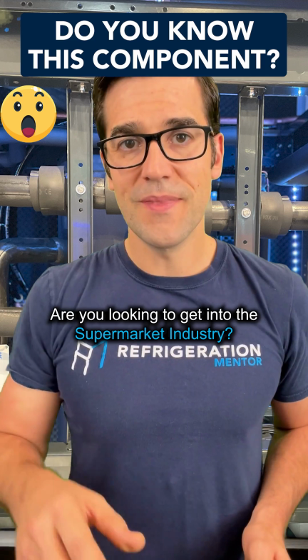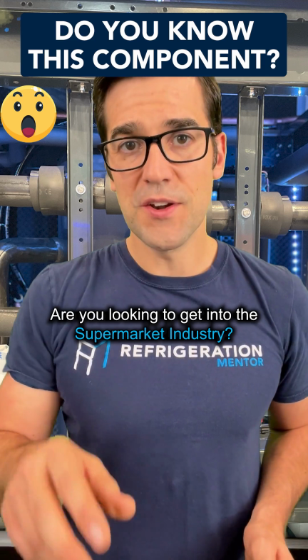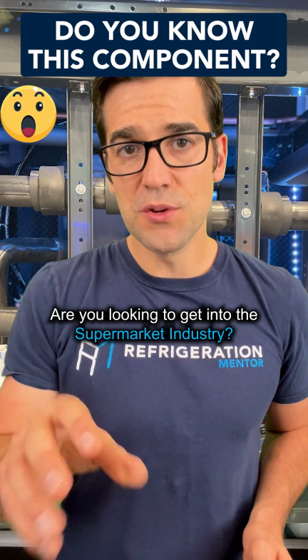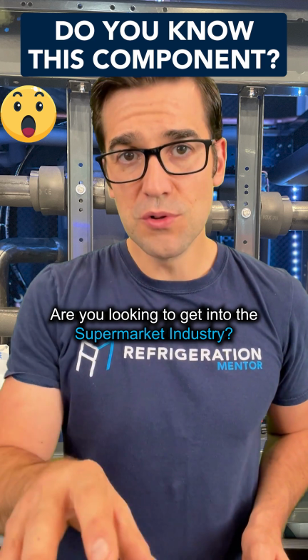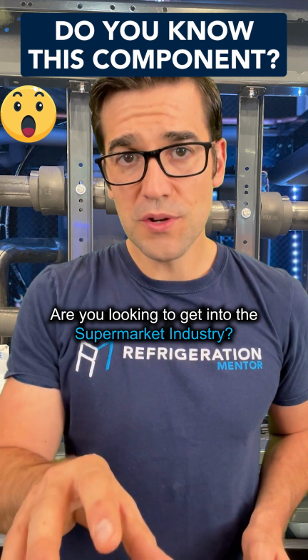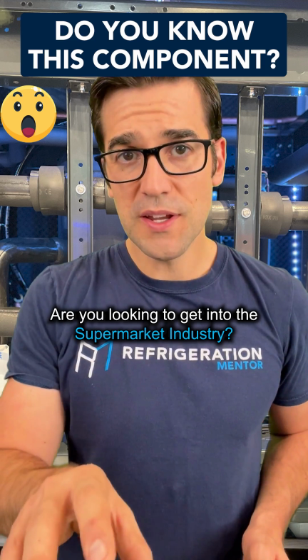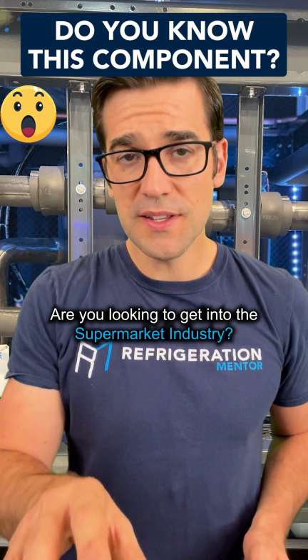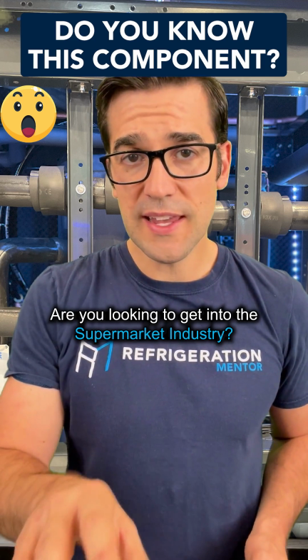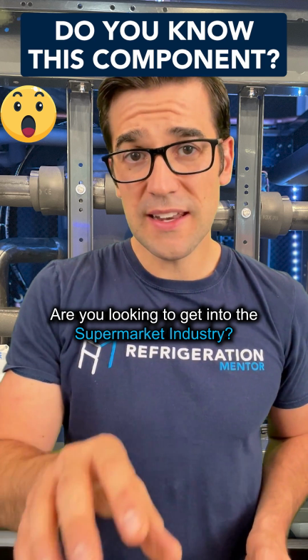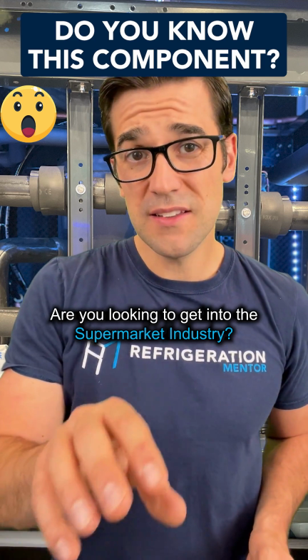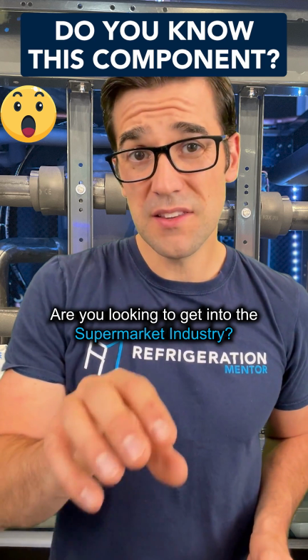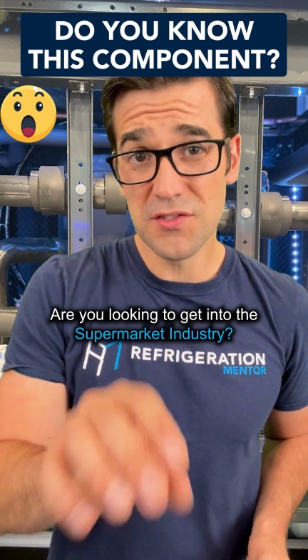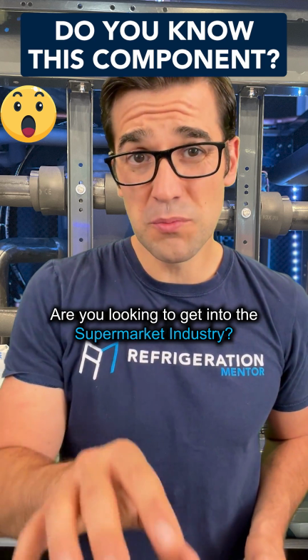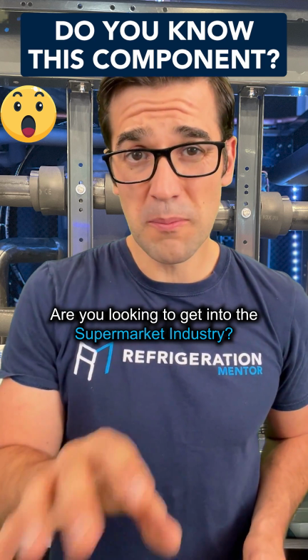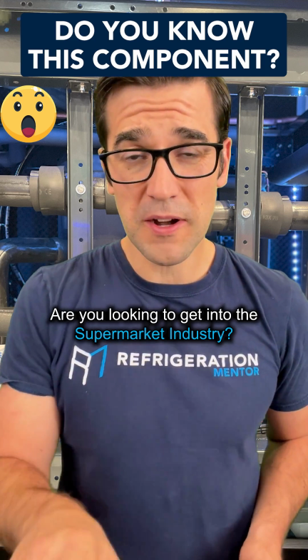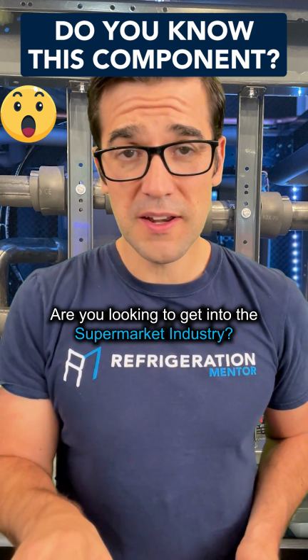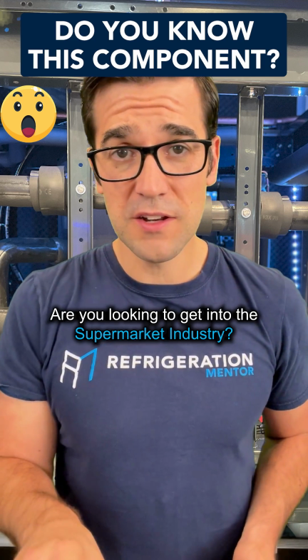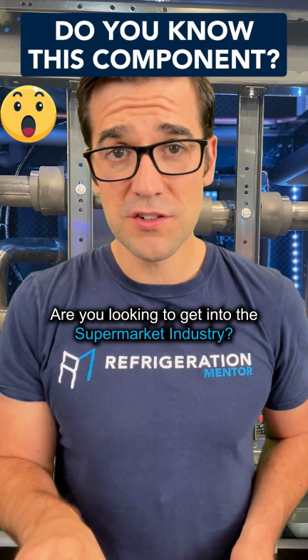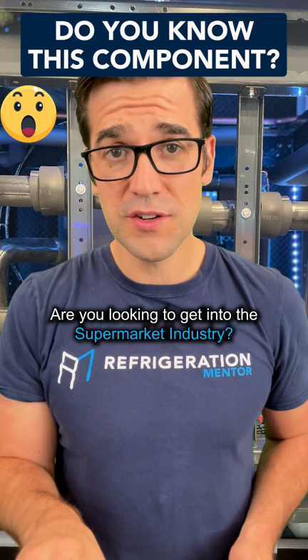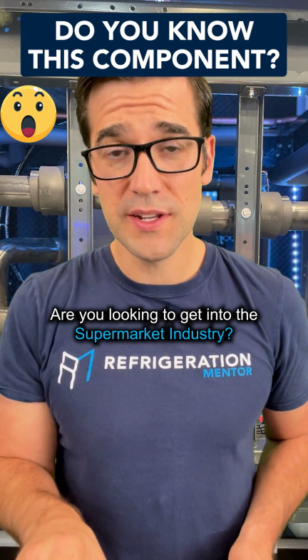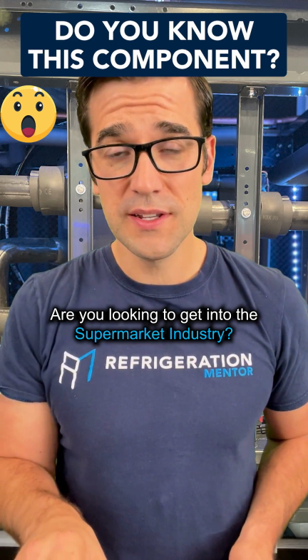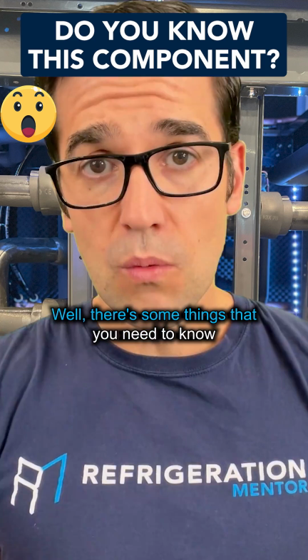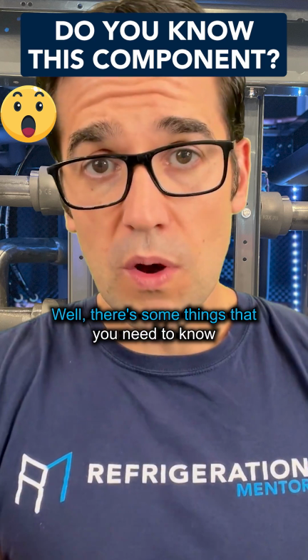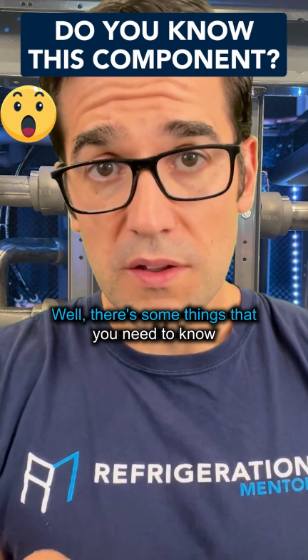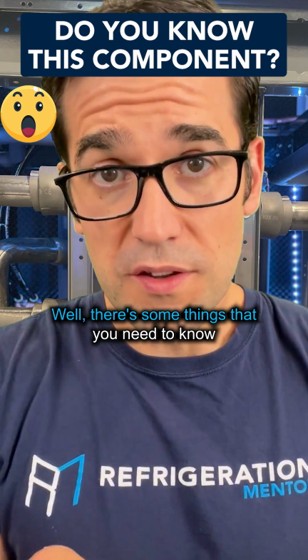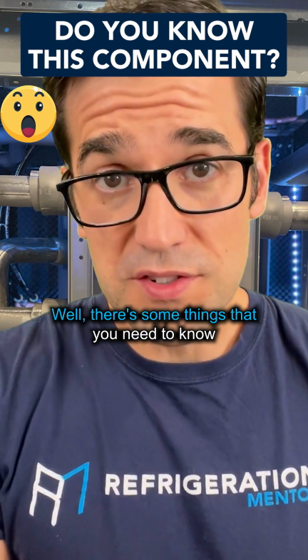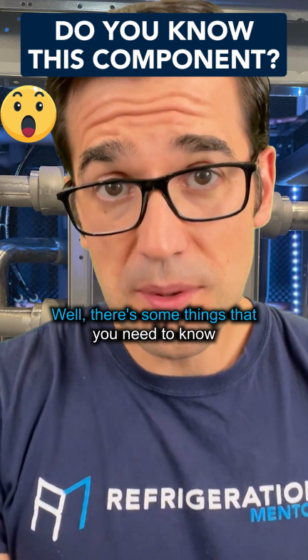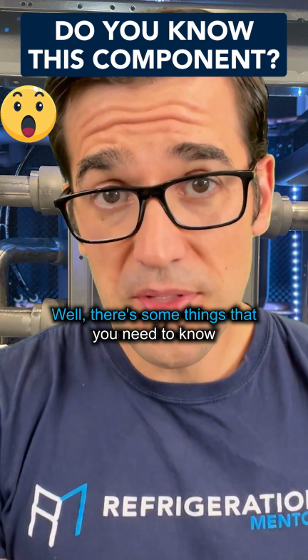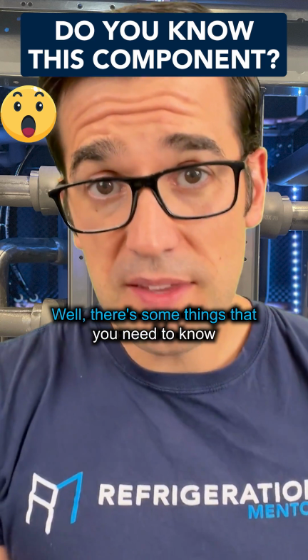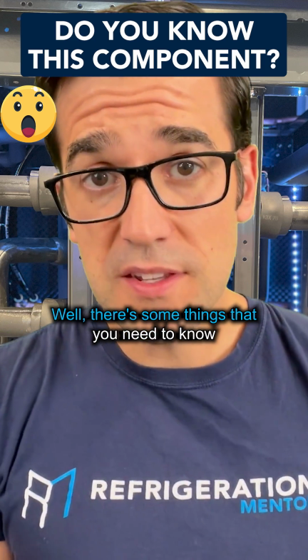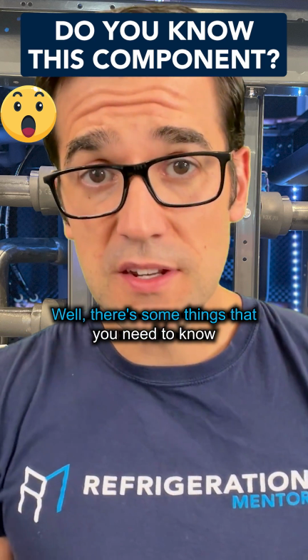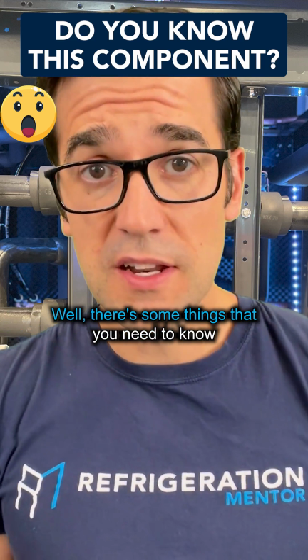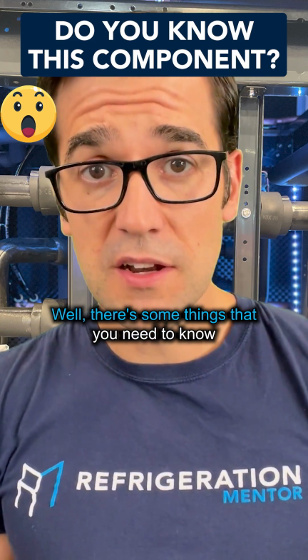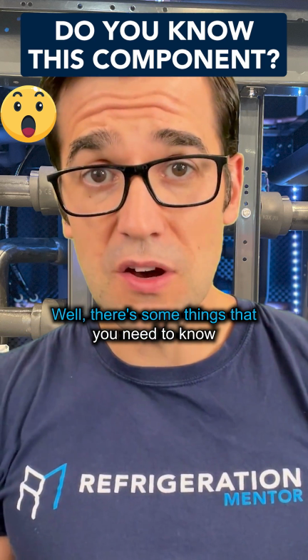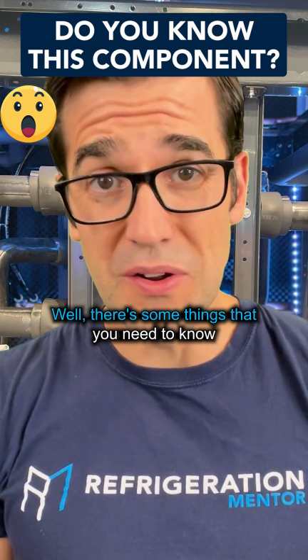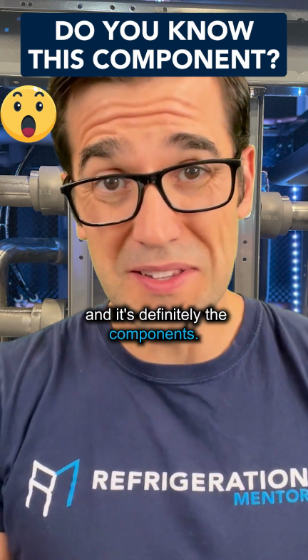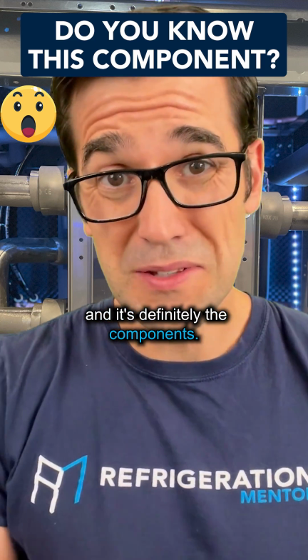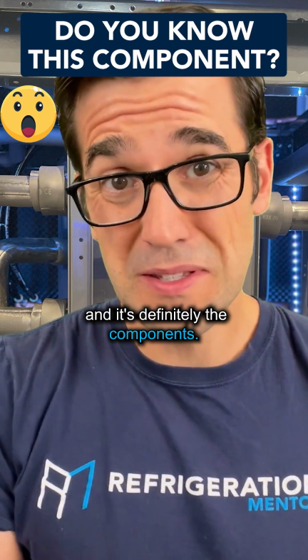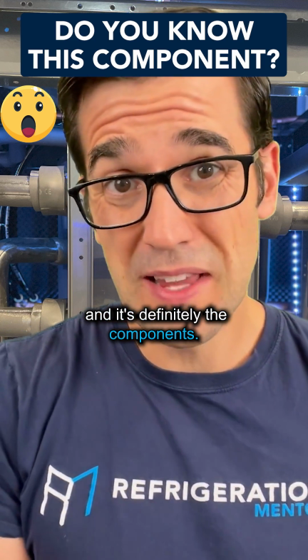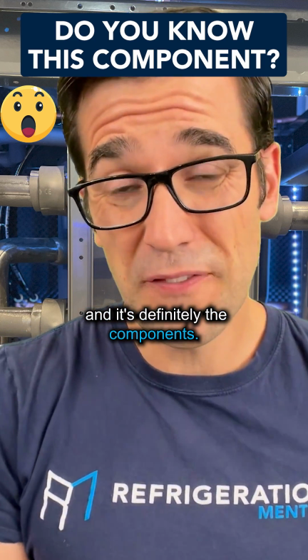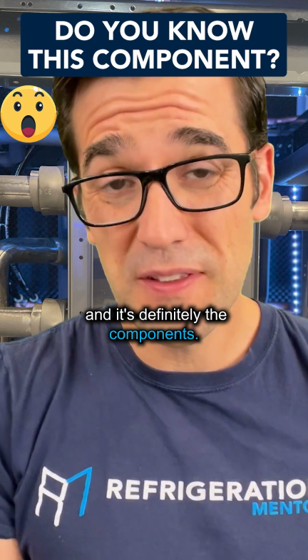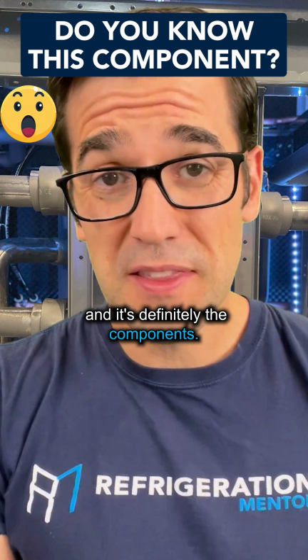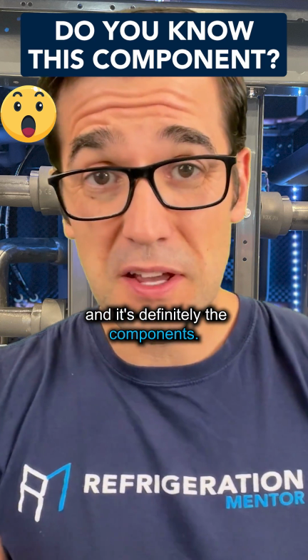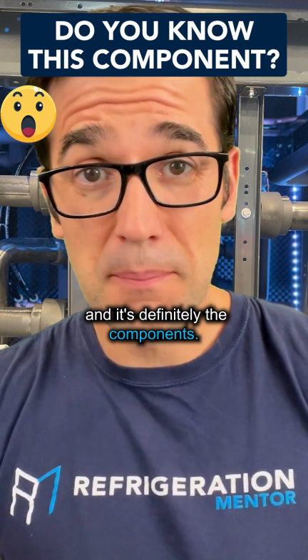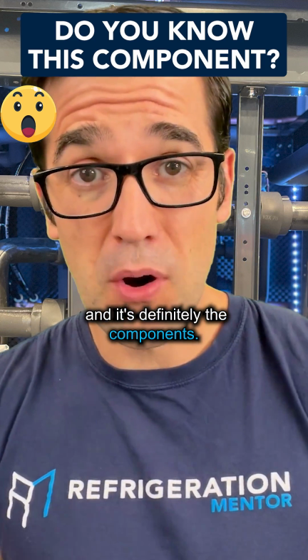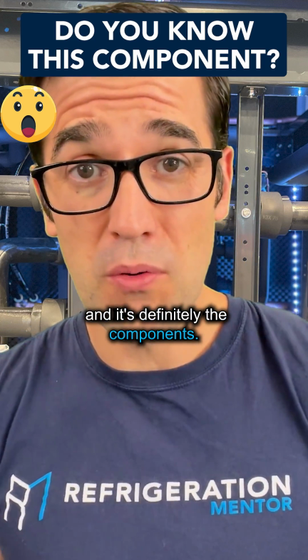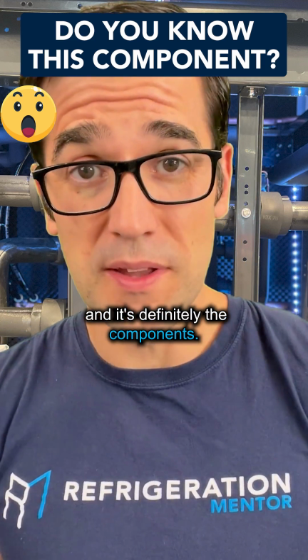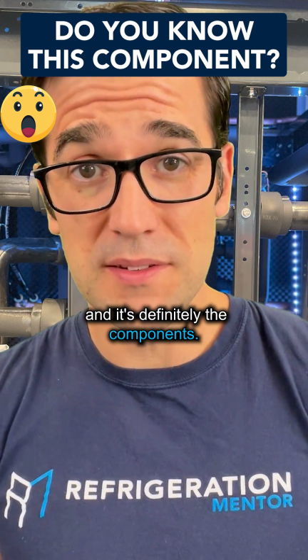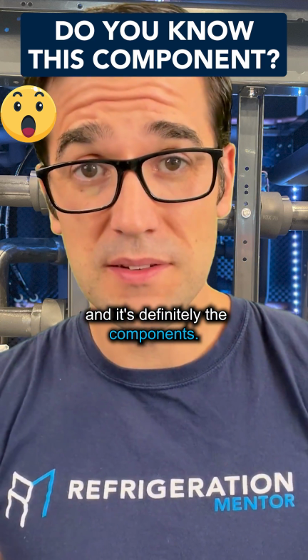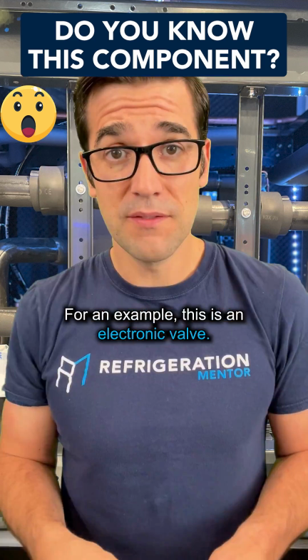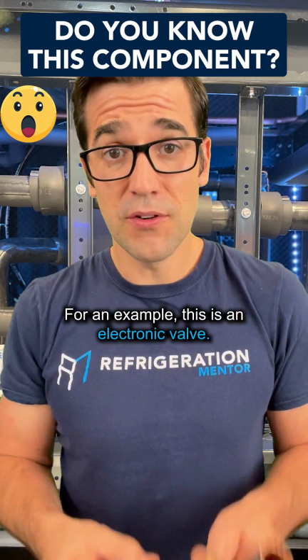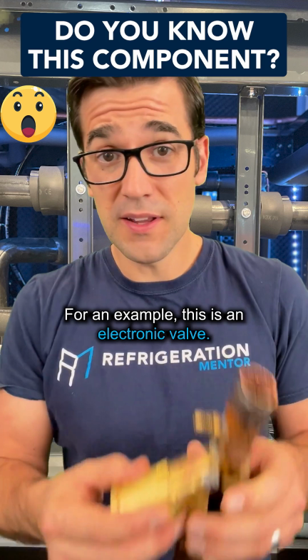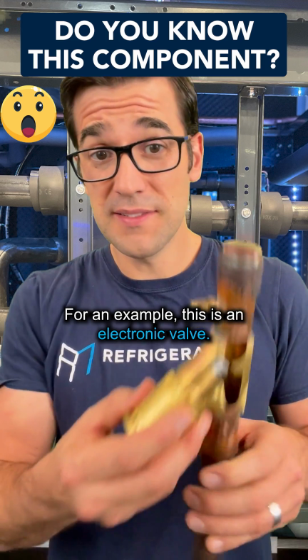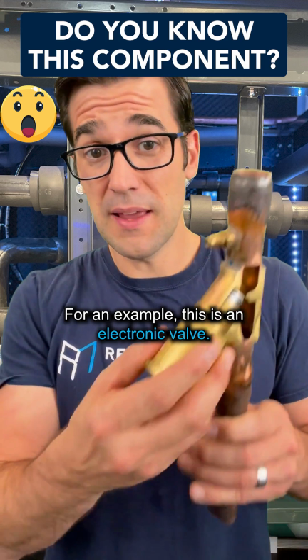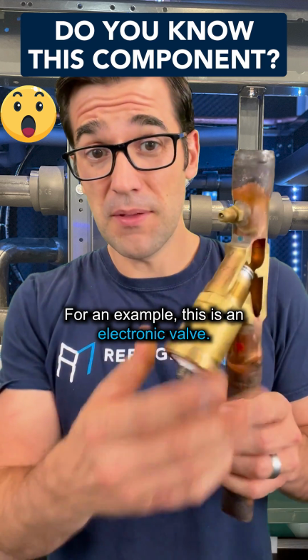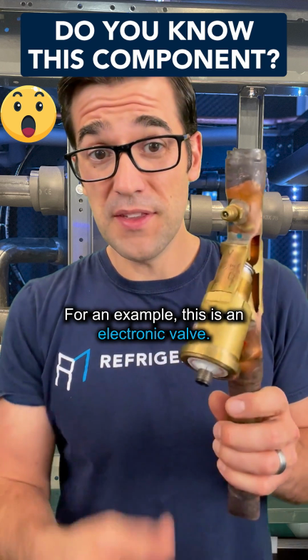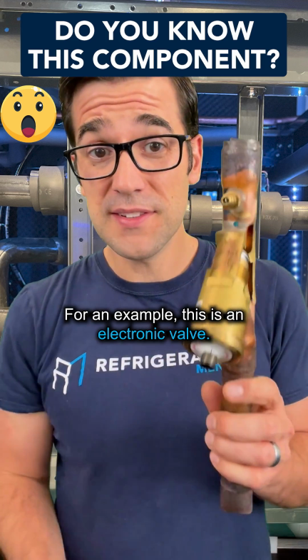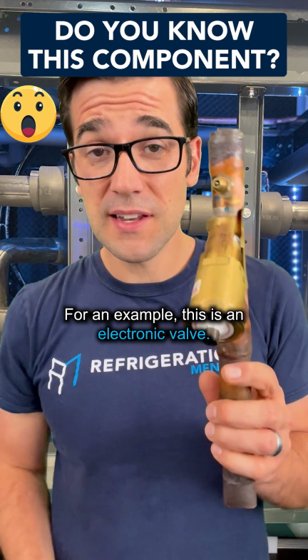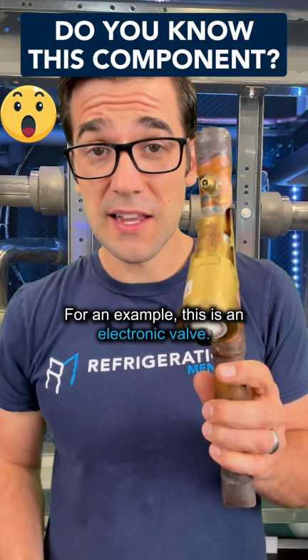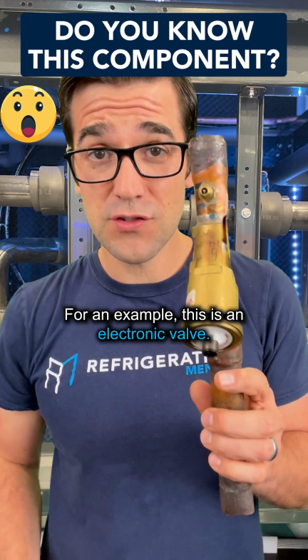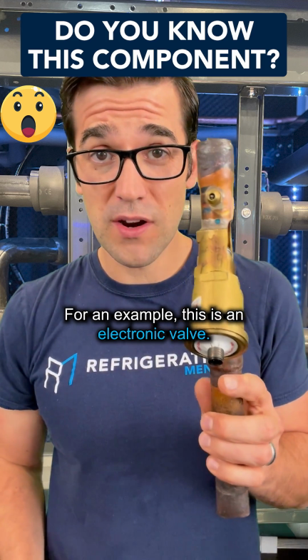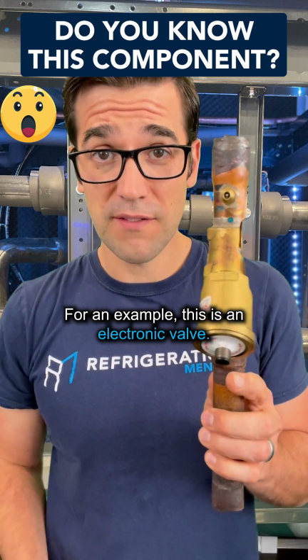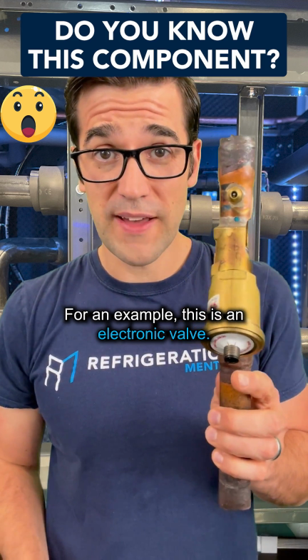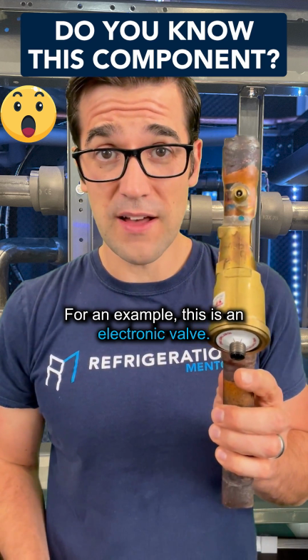Are you looking to get into the supermarket industry? Well, there are some things that you need to know. It's definitely the components. For example, this is an electronic valve.